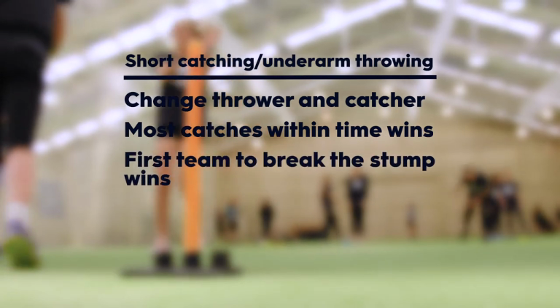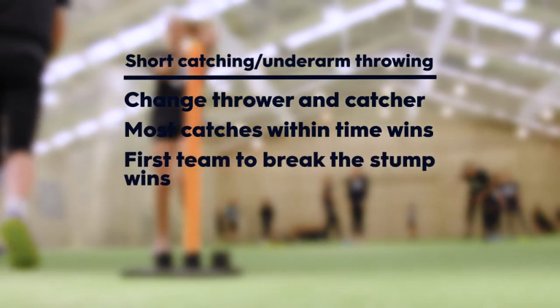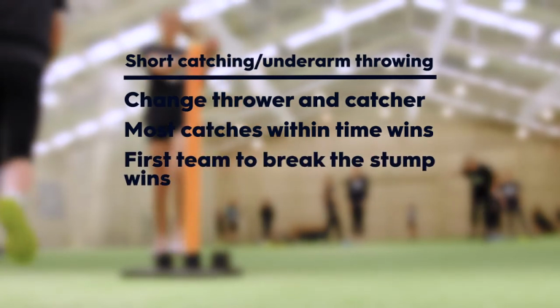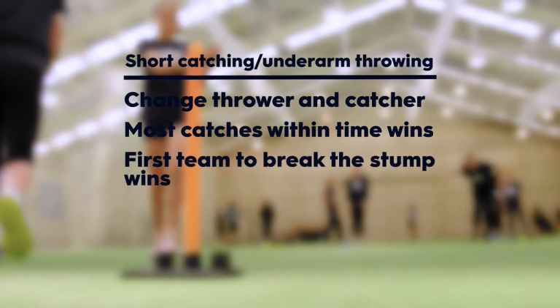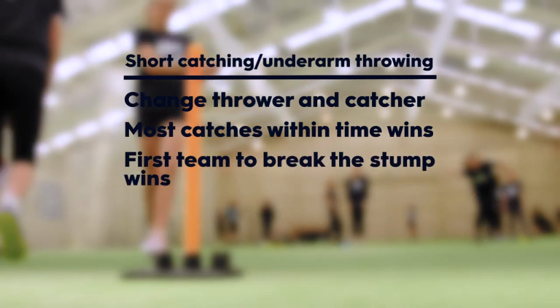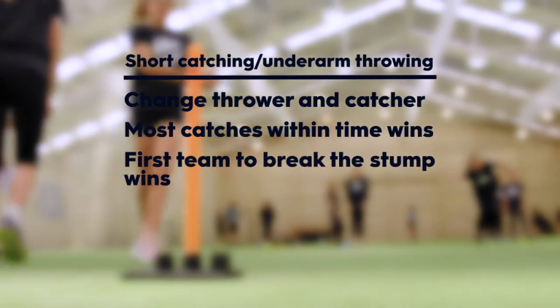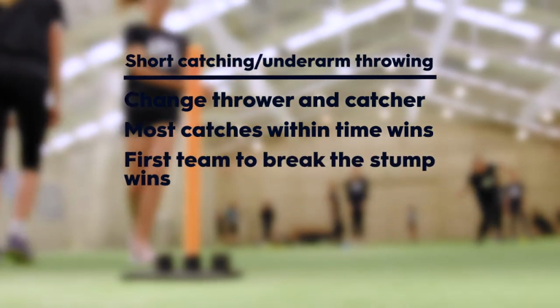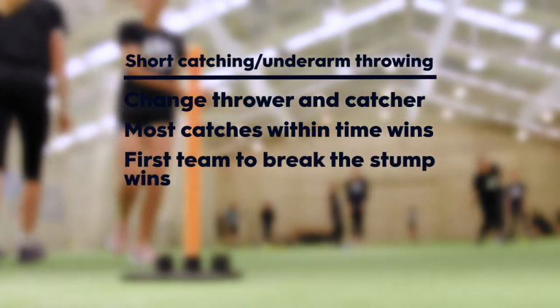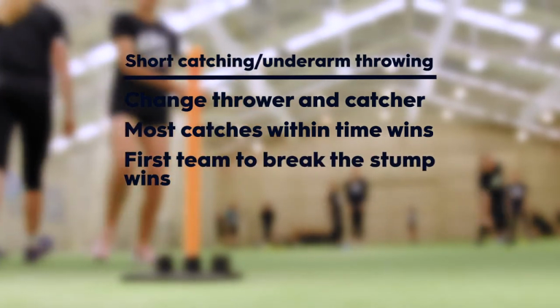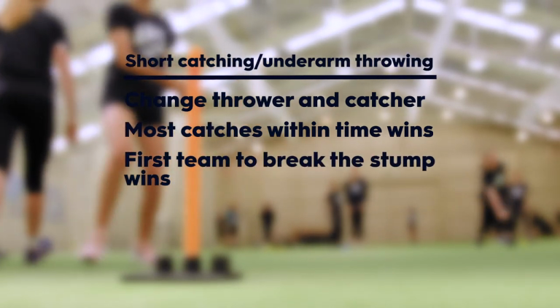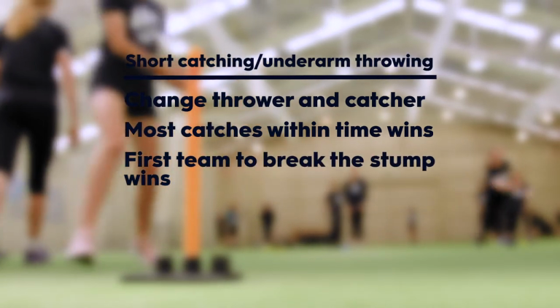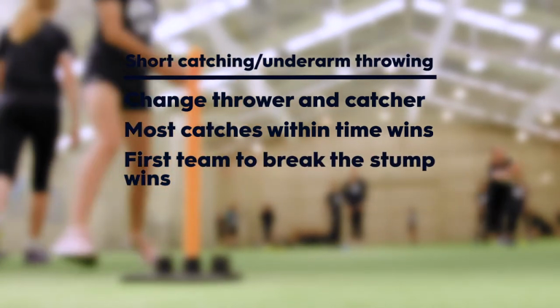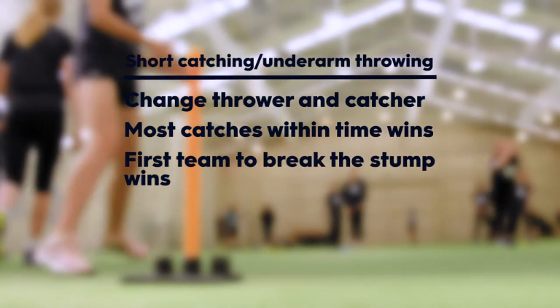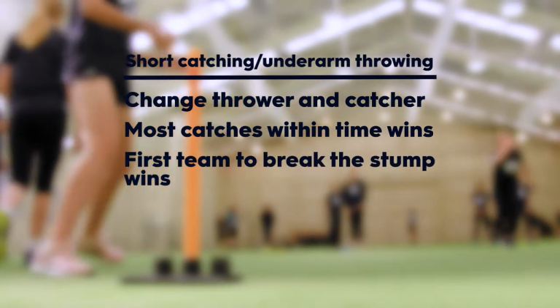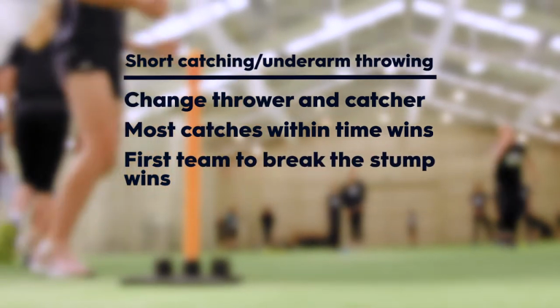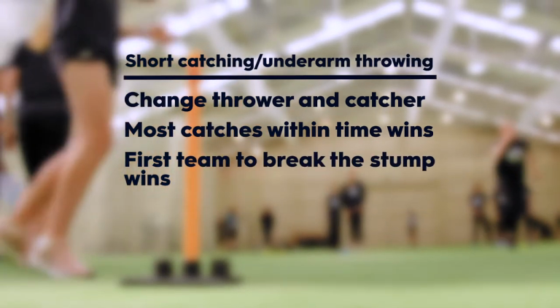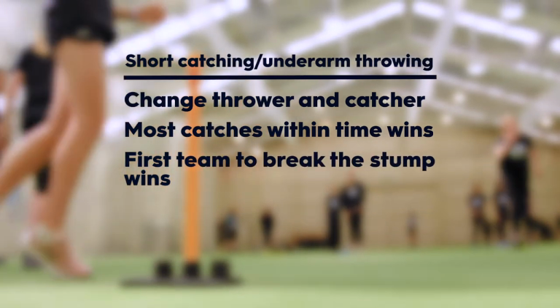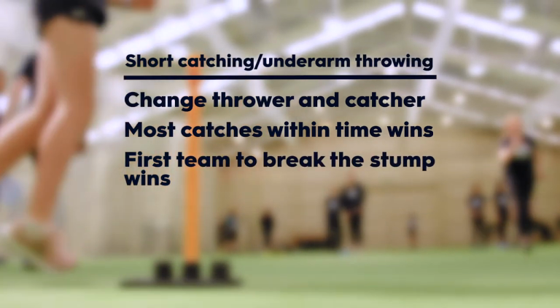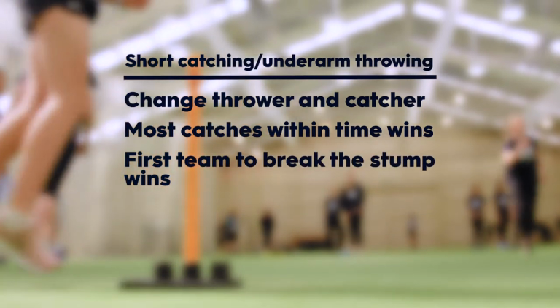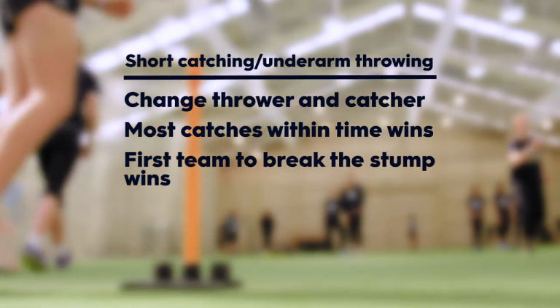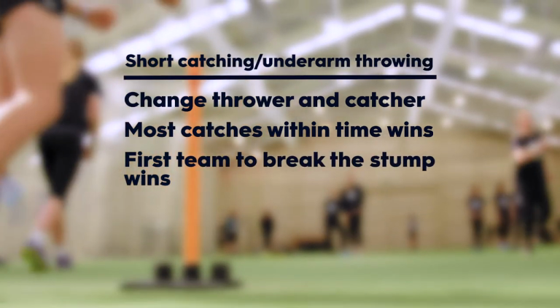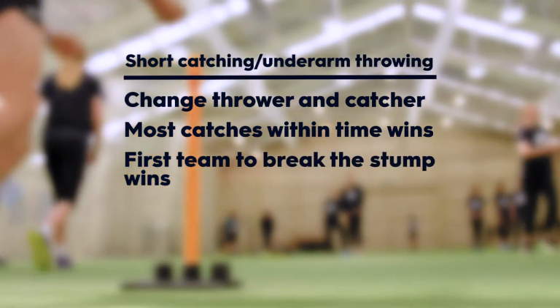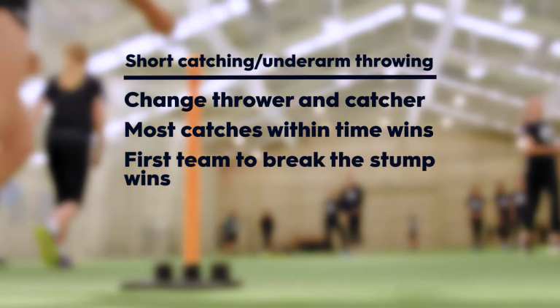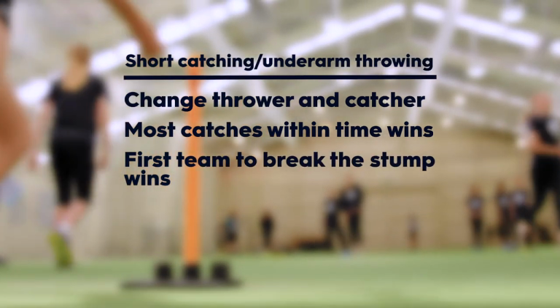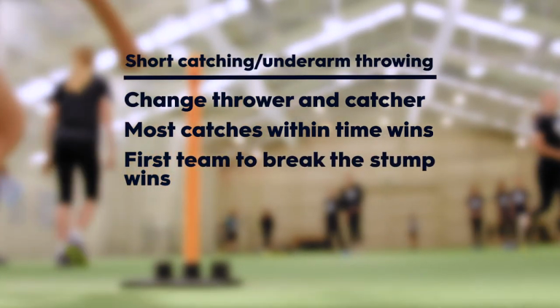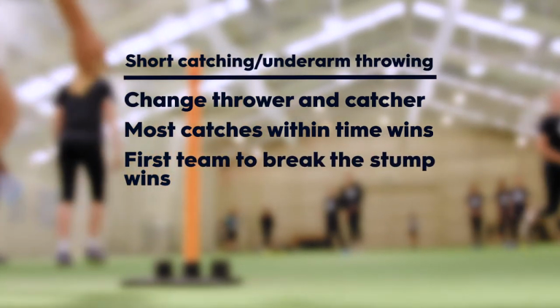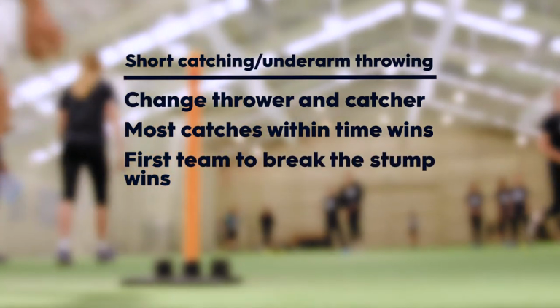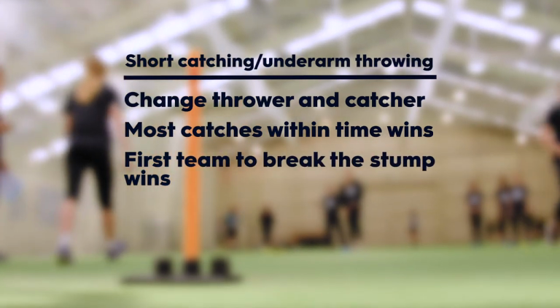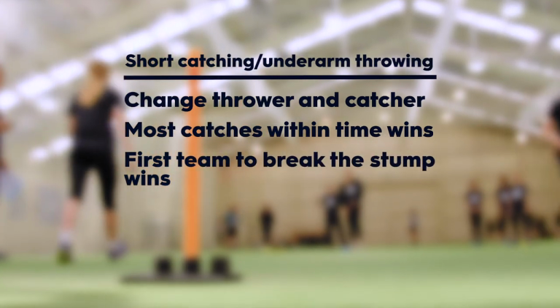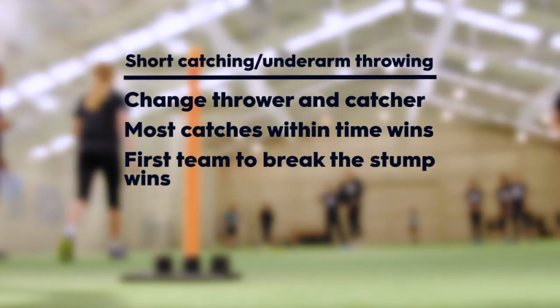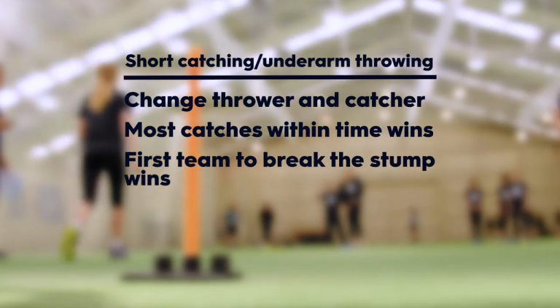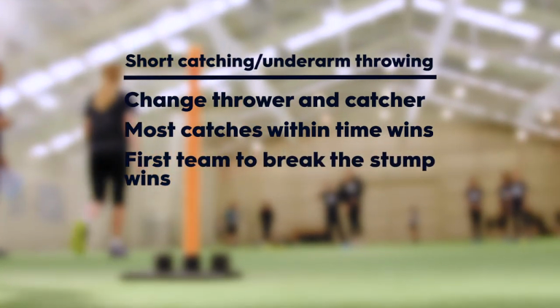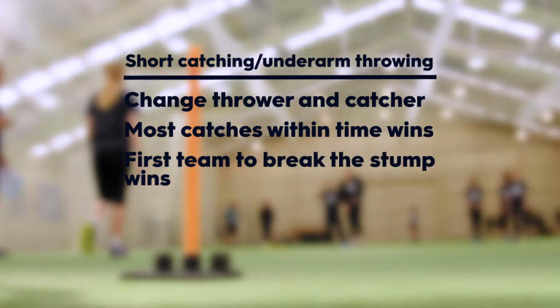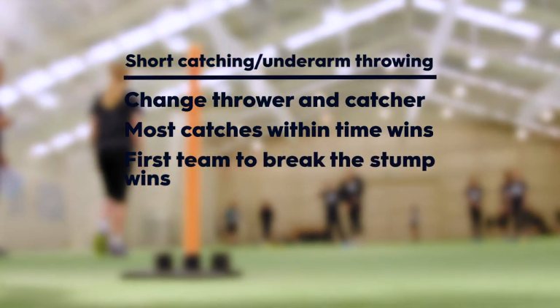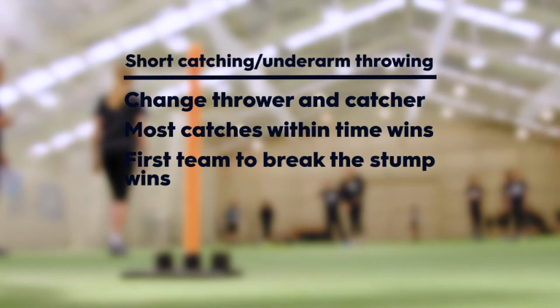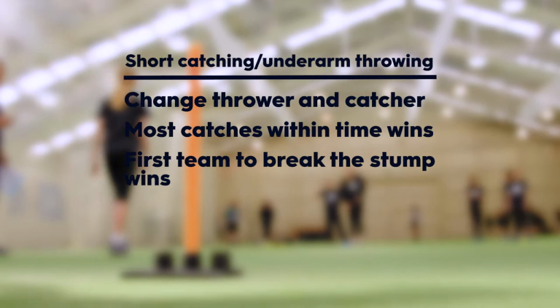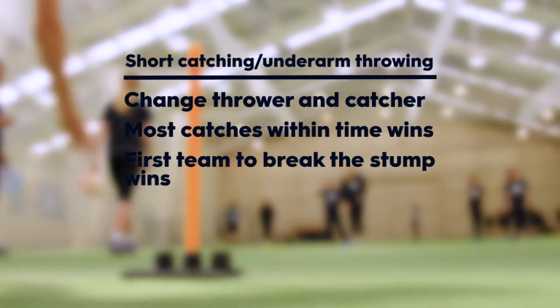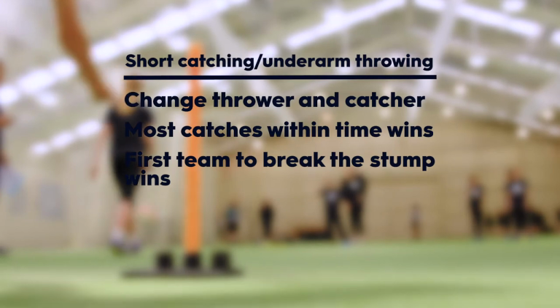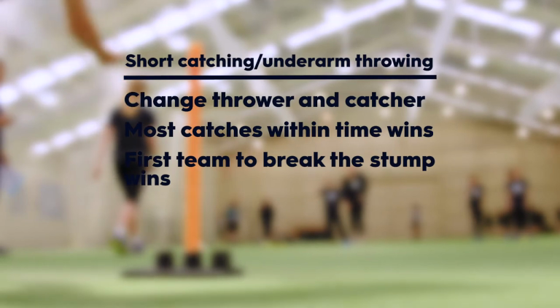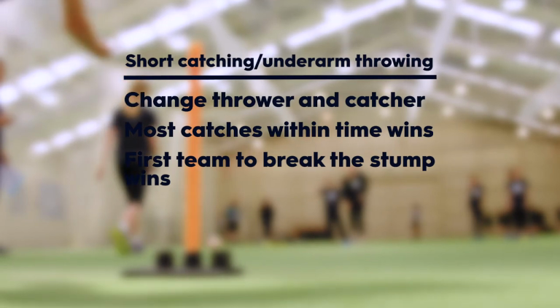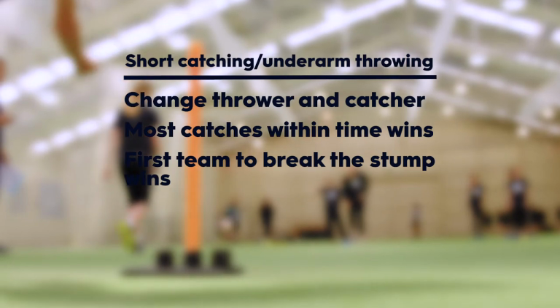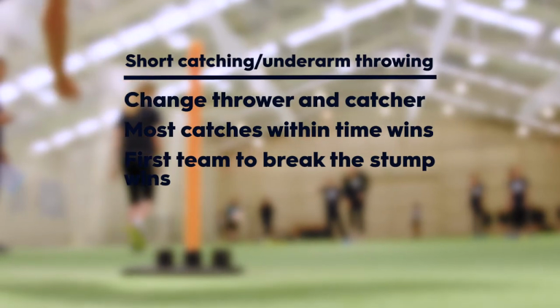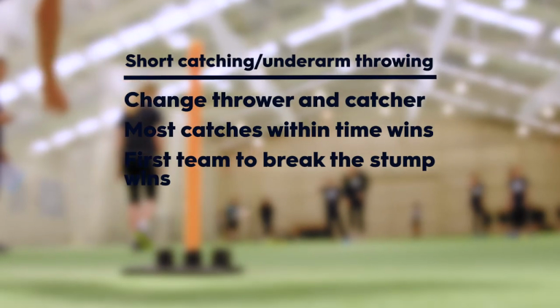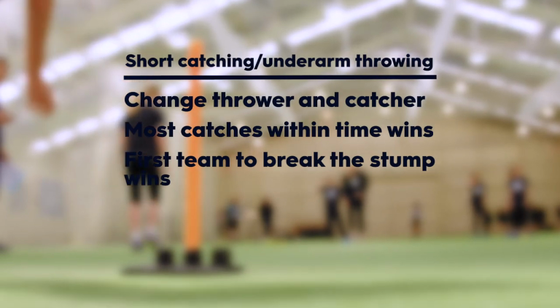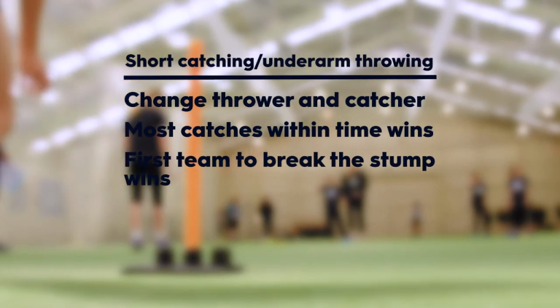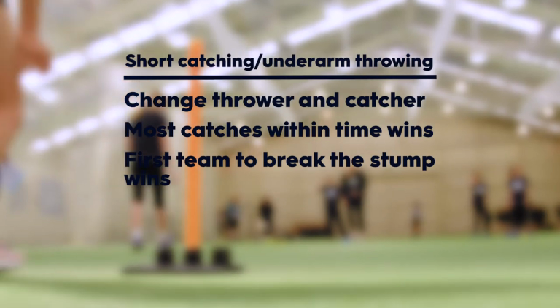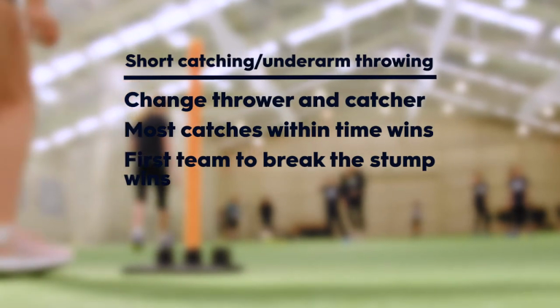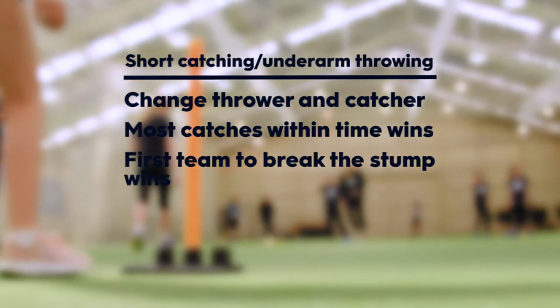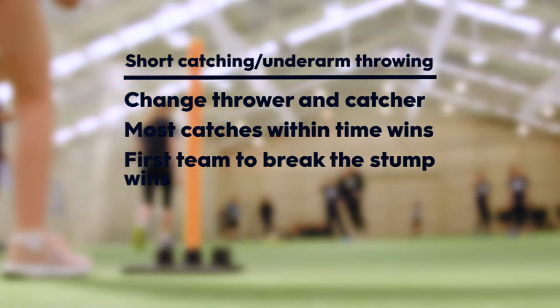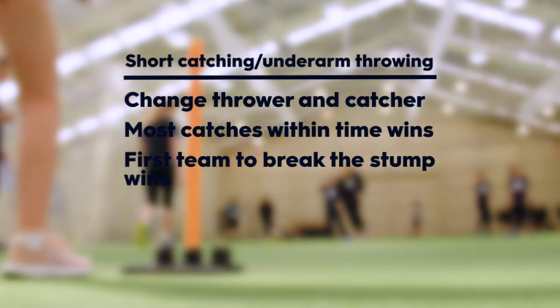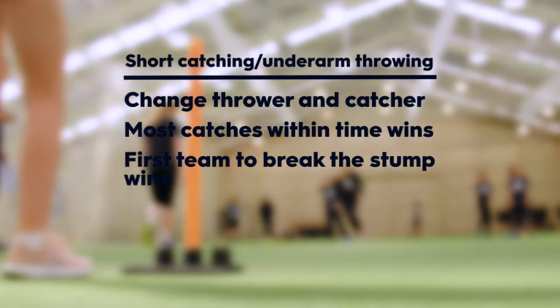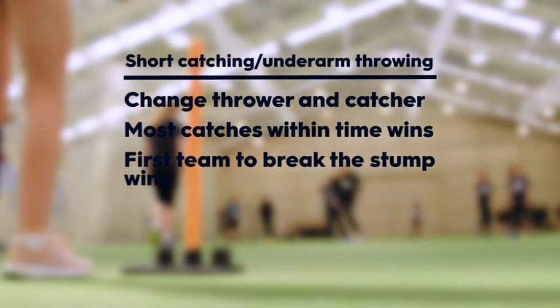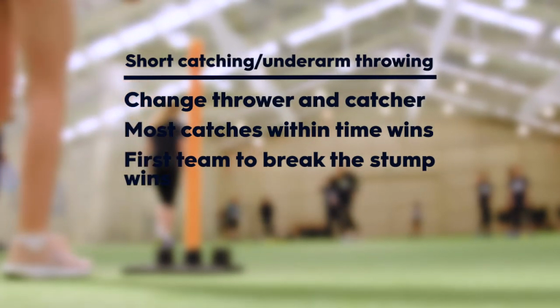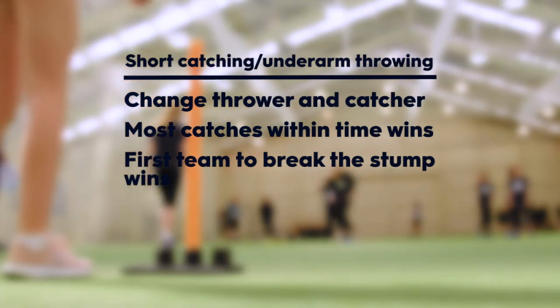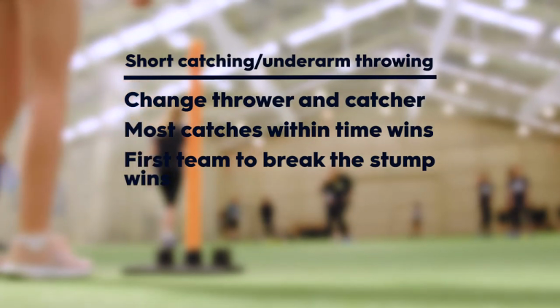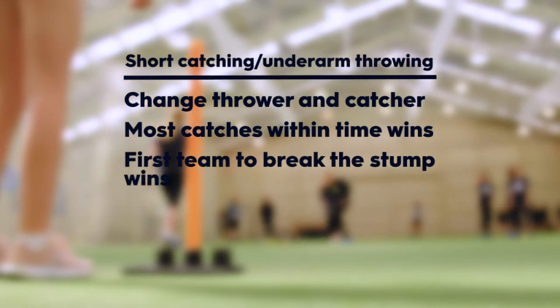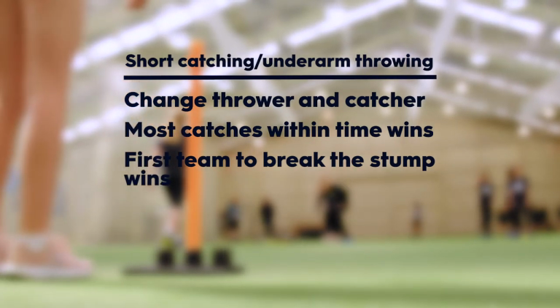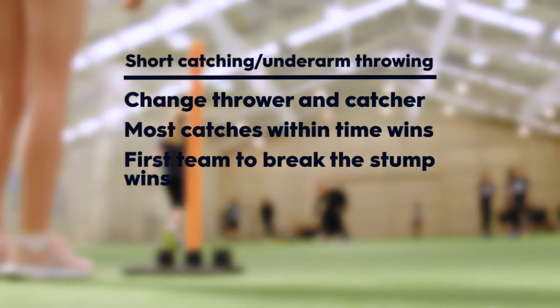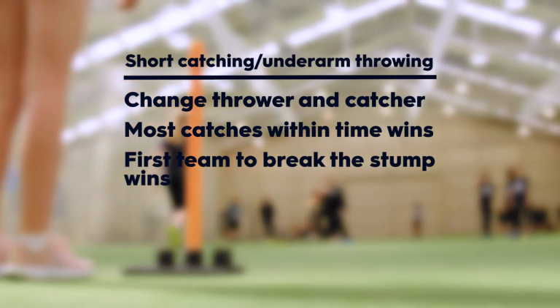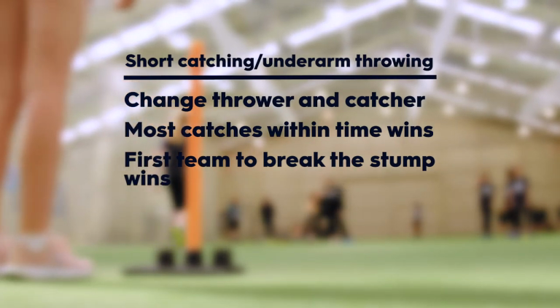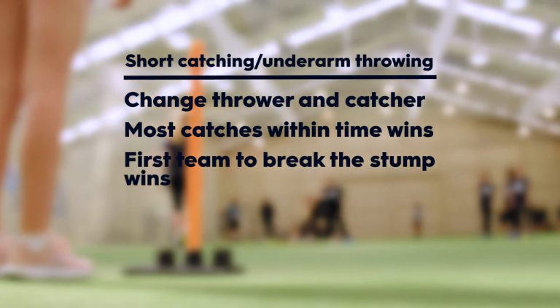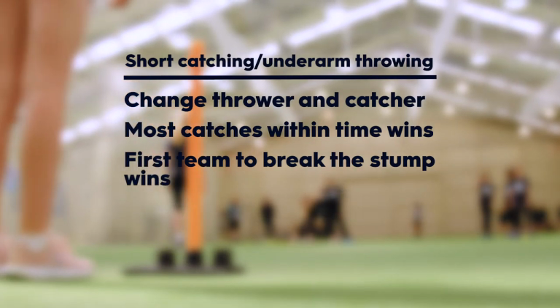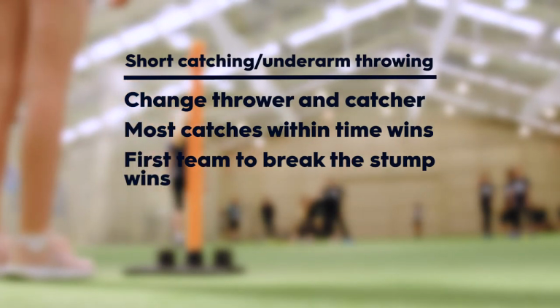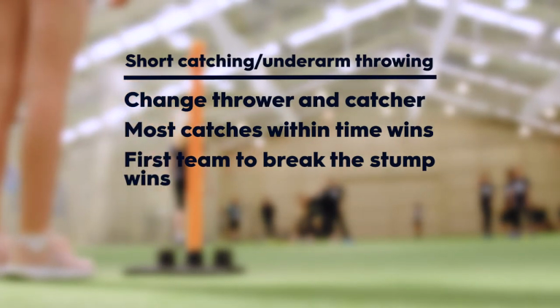Progression 3: The first team to pick up and throw the ball to break the stump wins the contest. Points are awarded to the winner for each throw, with the focus on throwing the ball quickly and accurately.